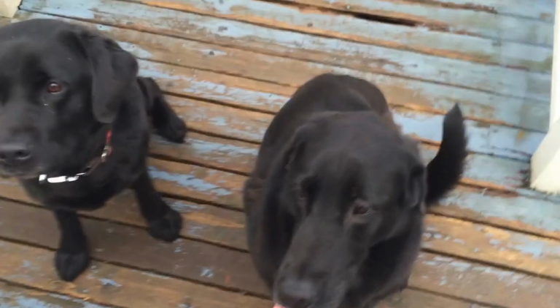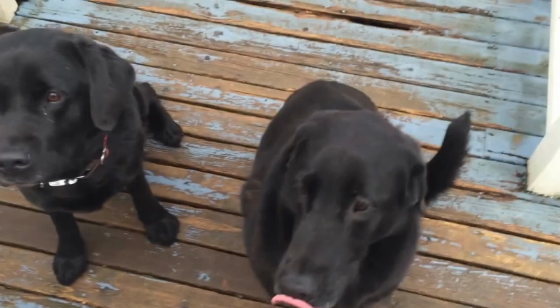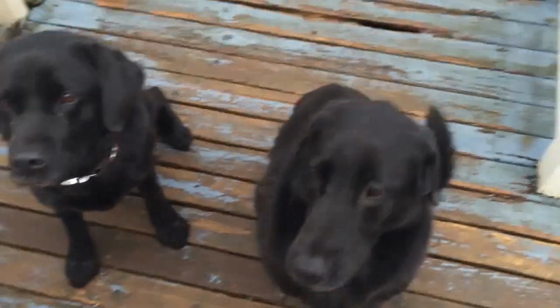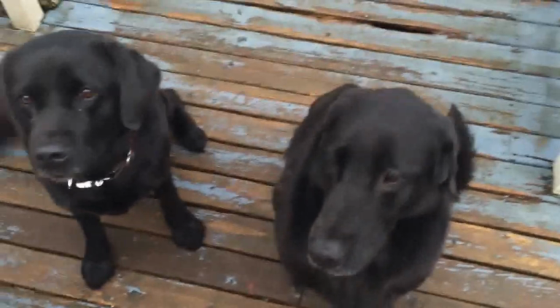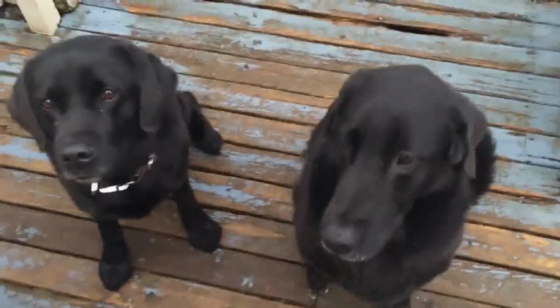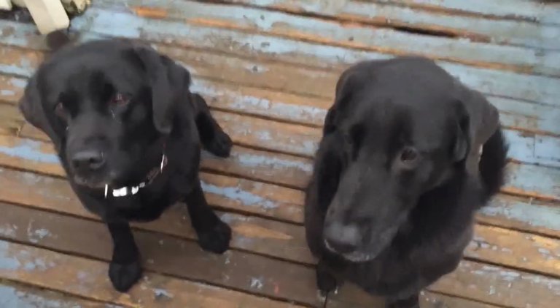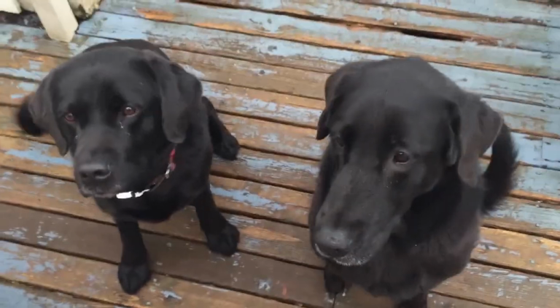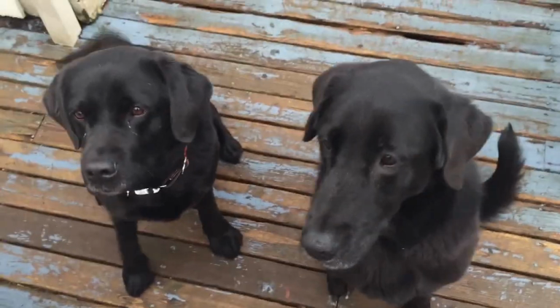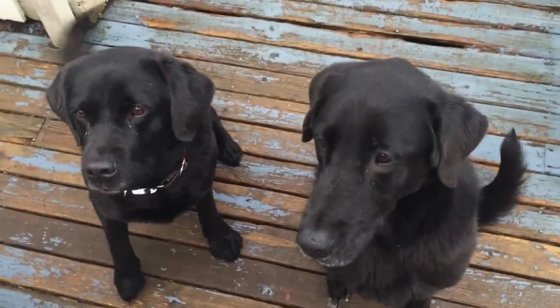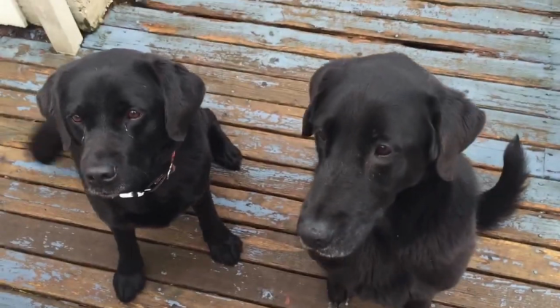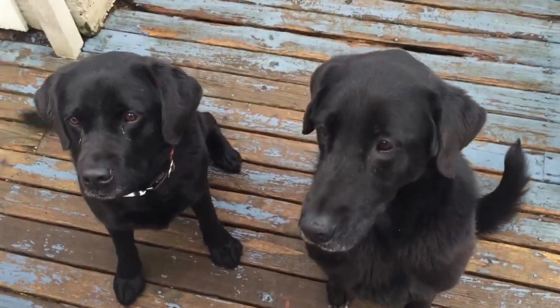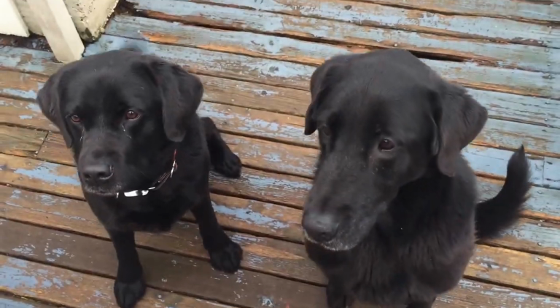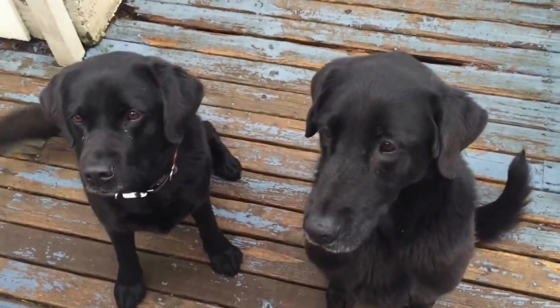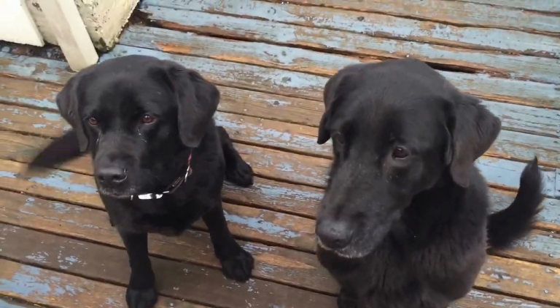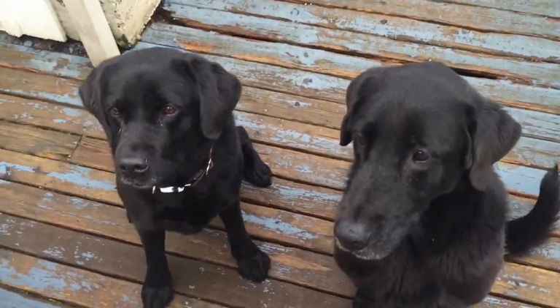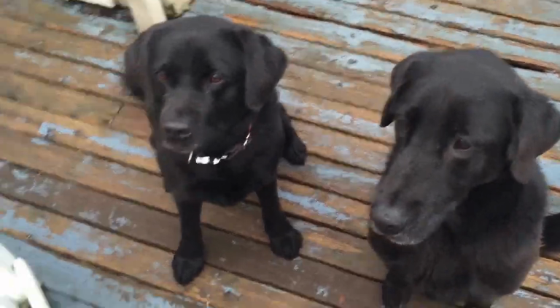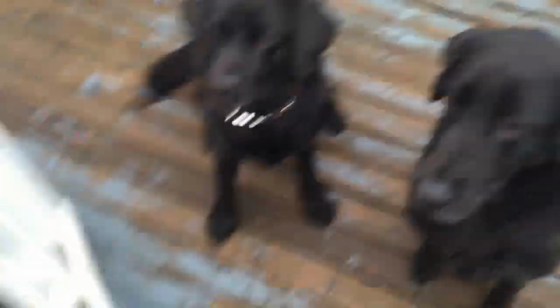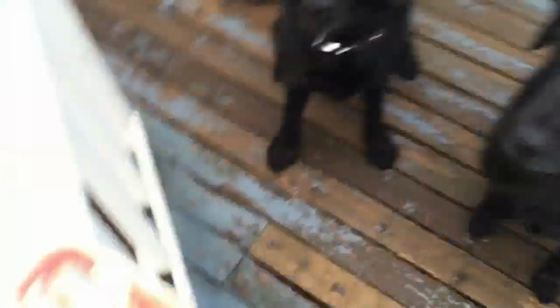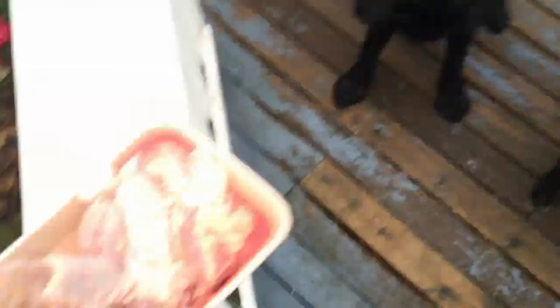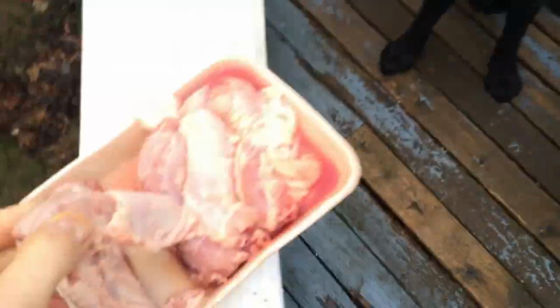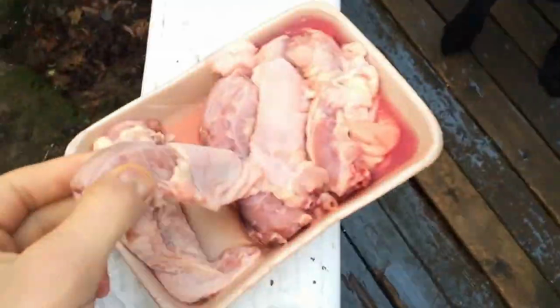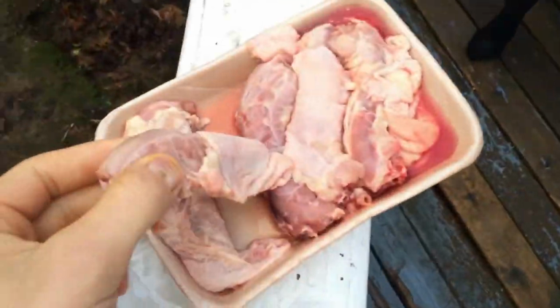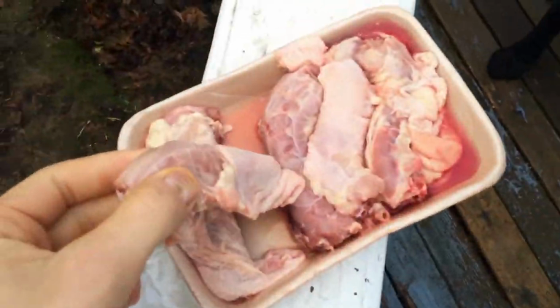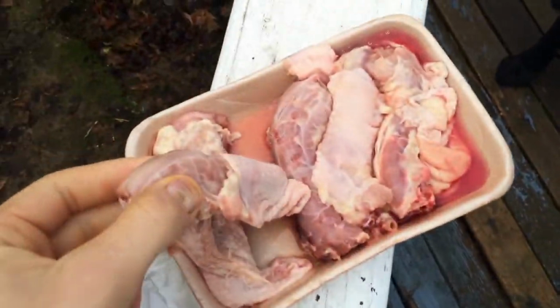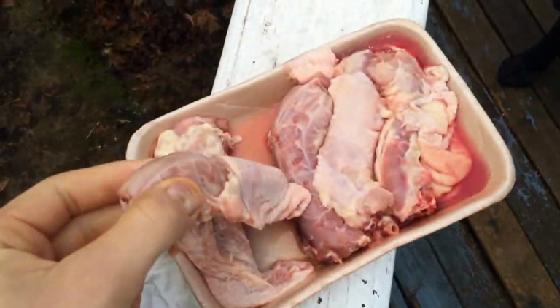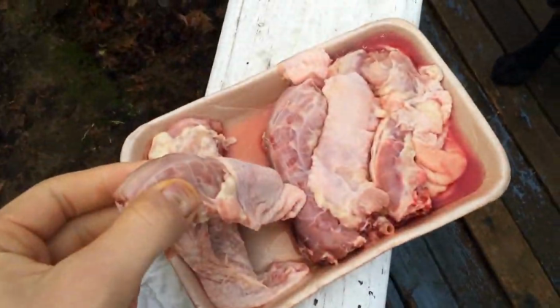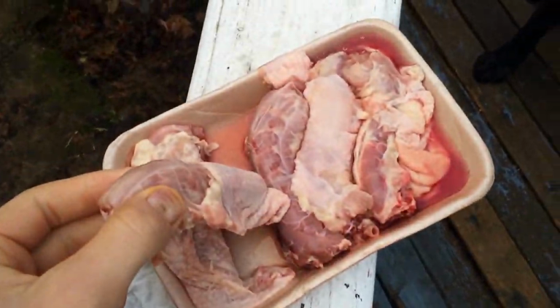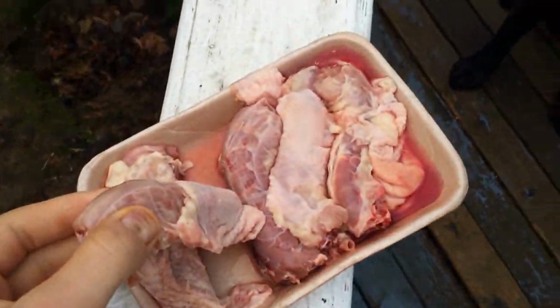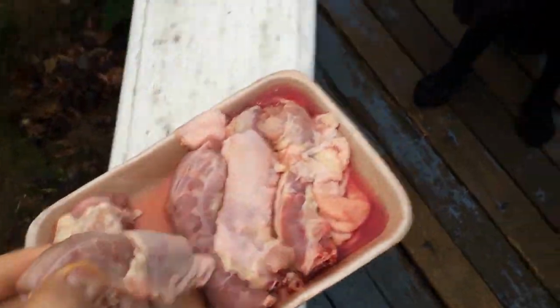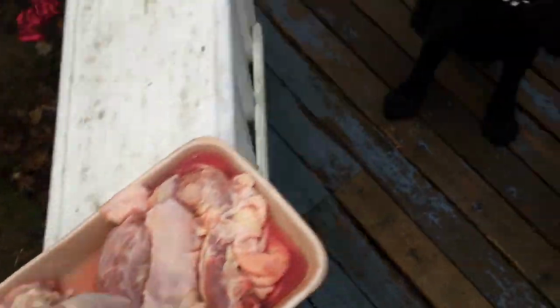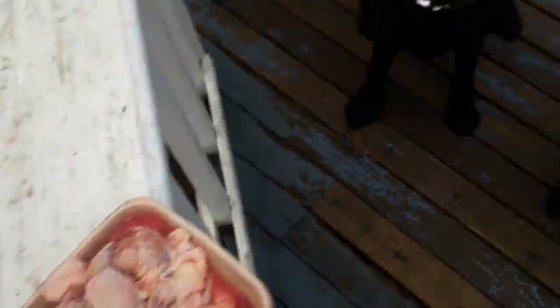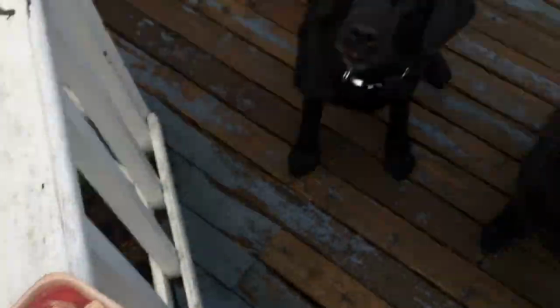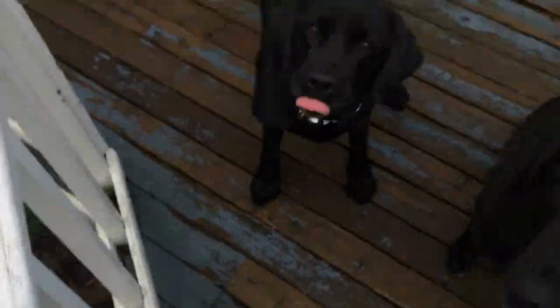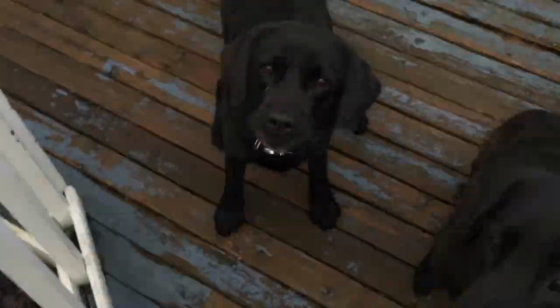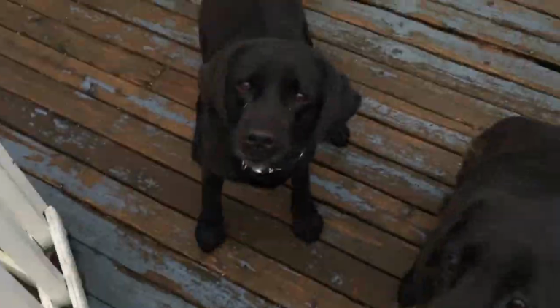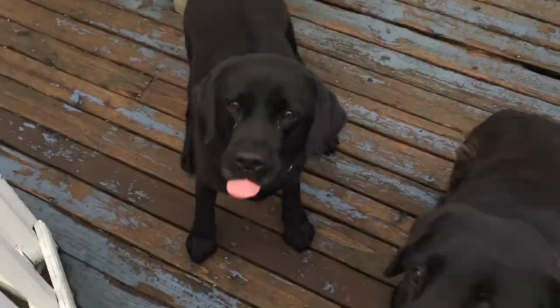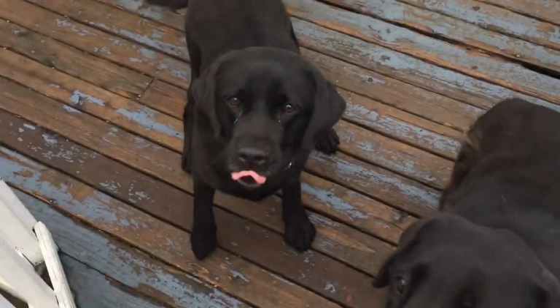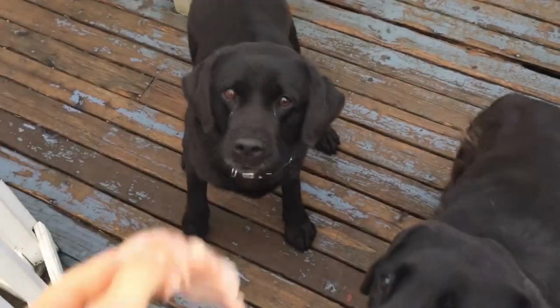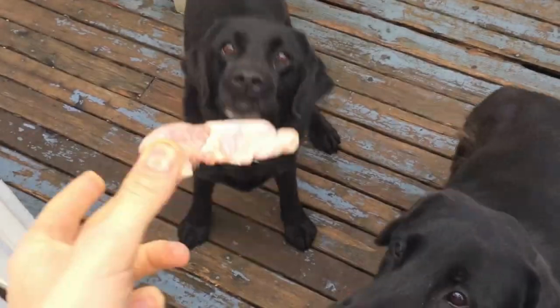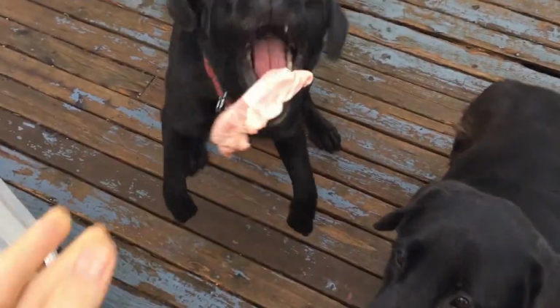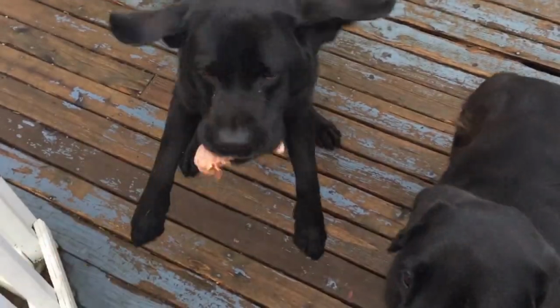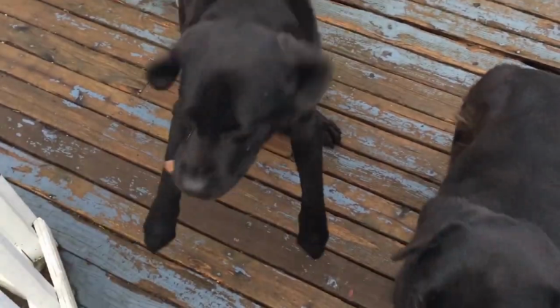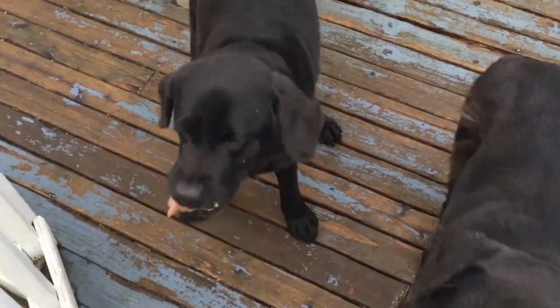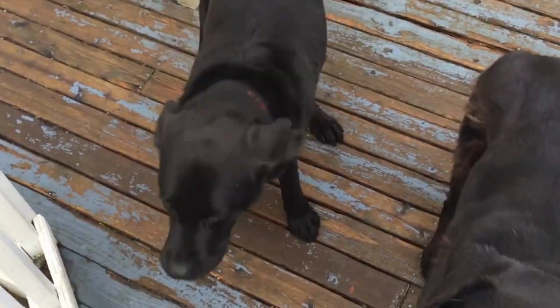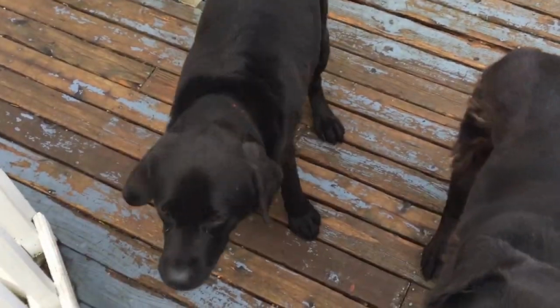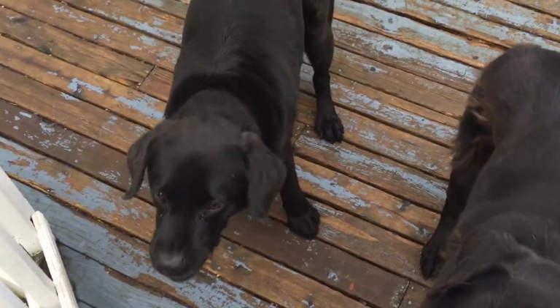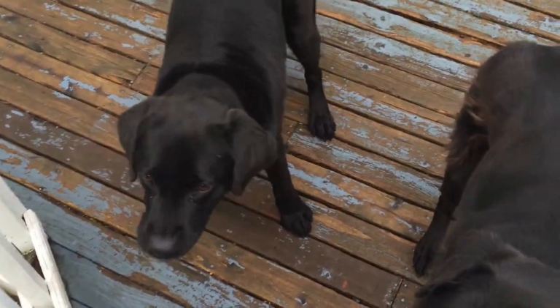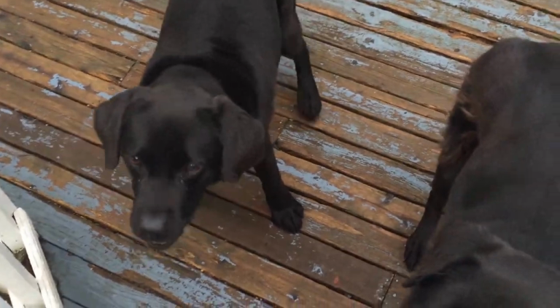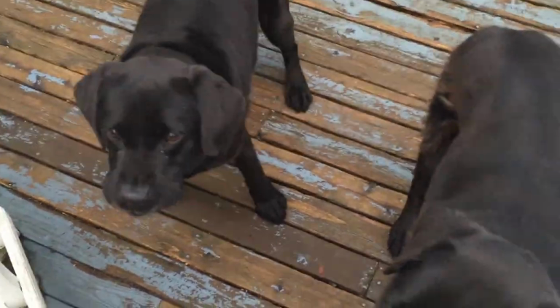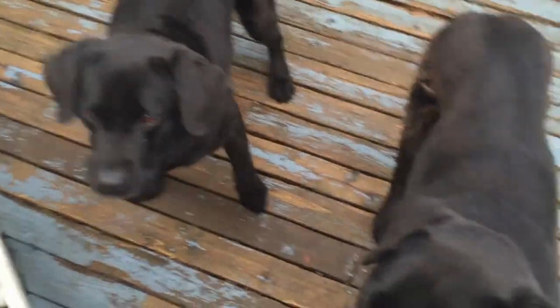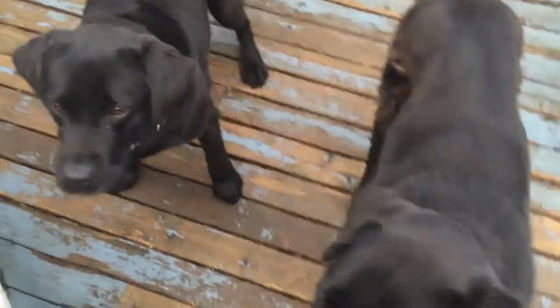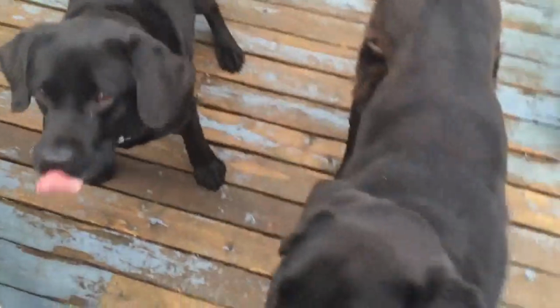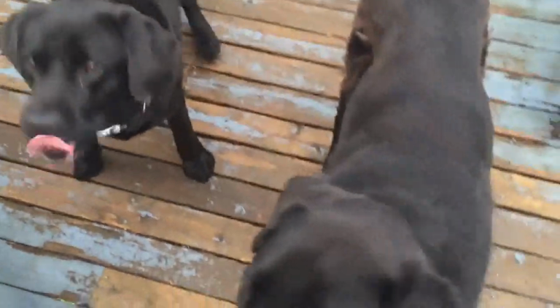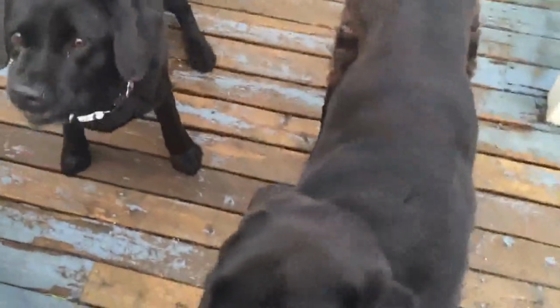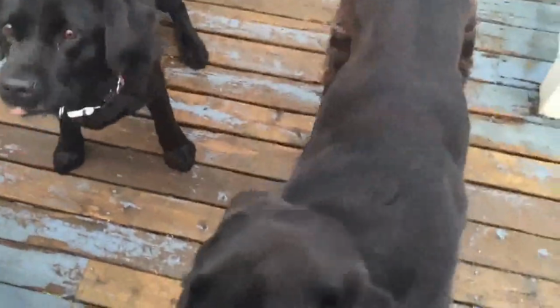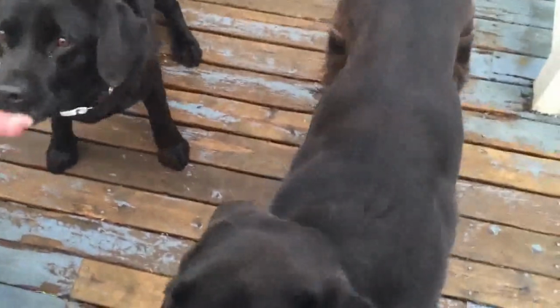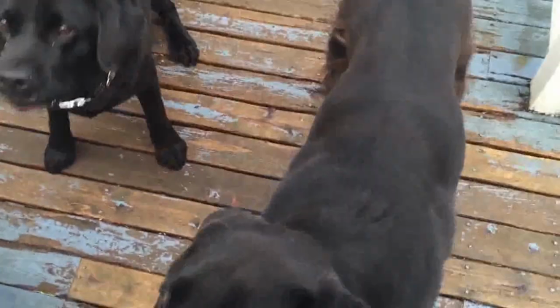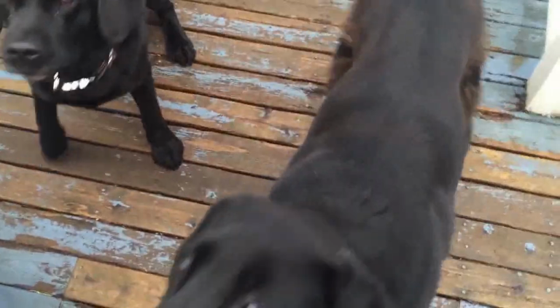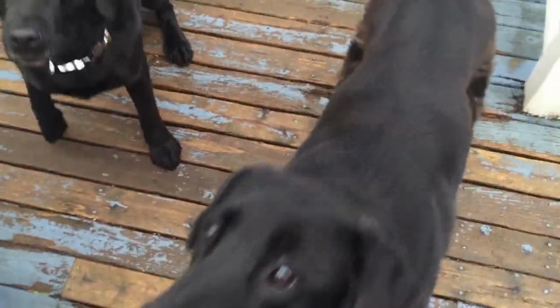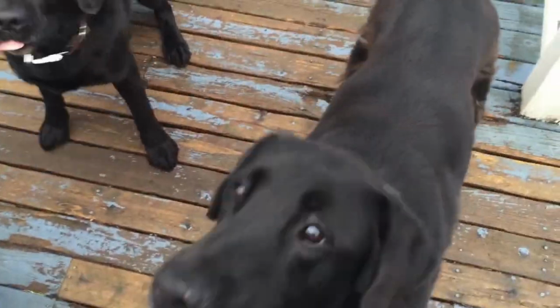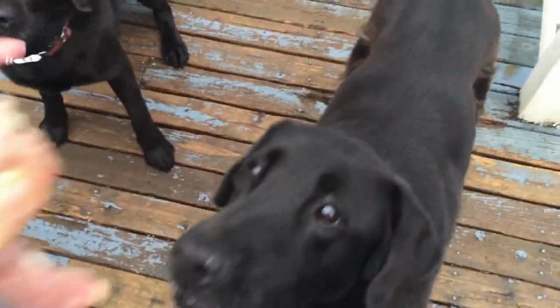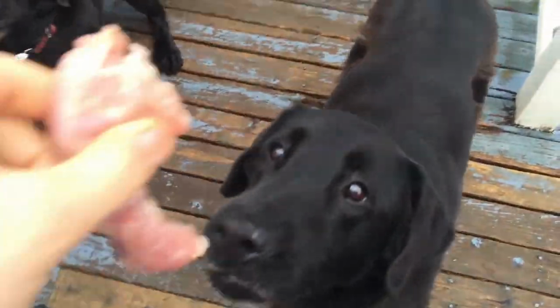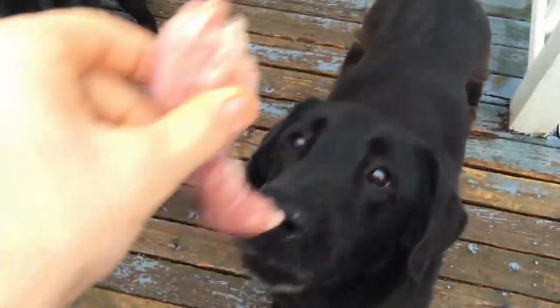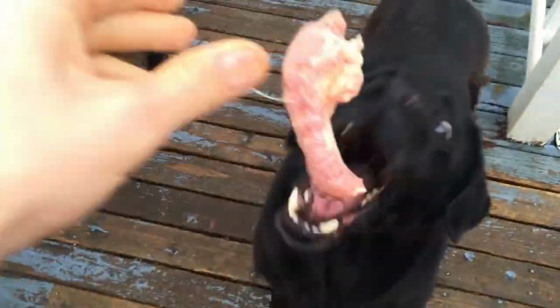Alright everyone, in this quick video I'm going to share with you how to feed your dogs paleo. This is Chicken Necks. Basically they just love this stuff. Rainy, she has to look.